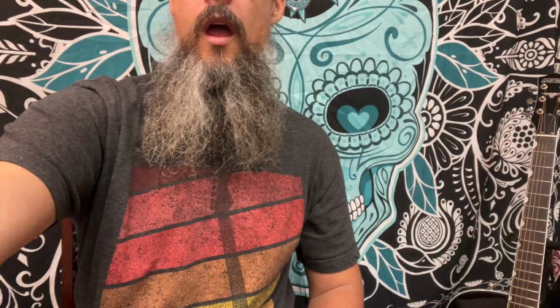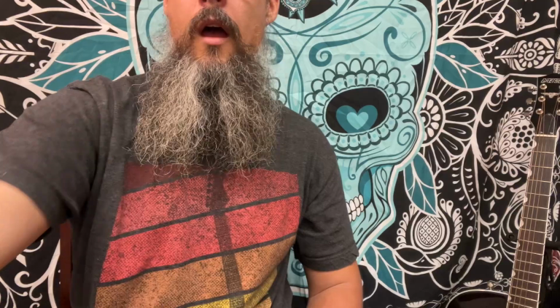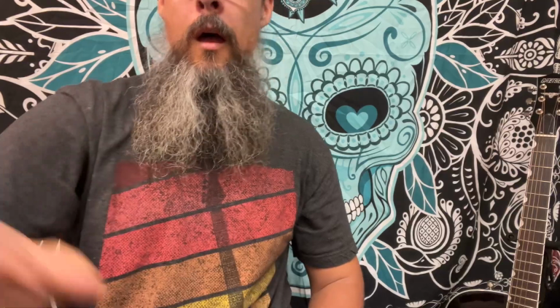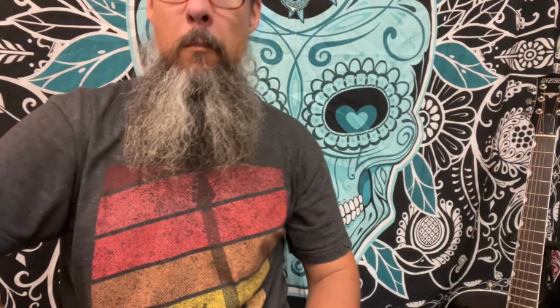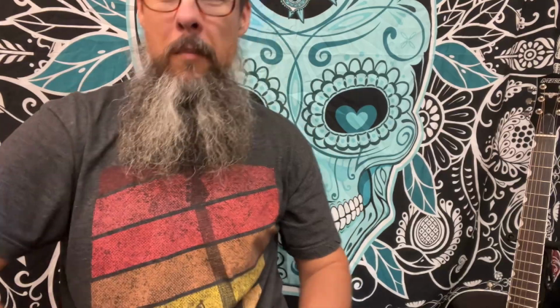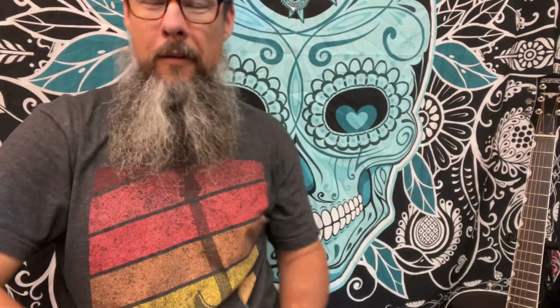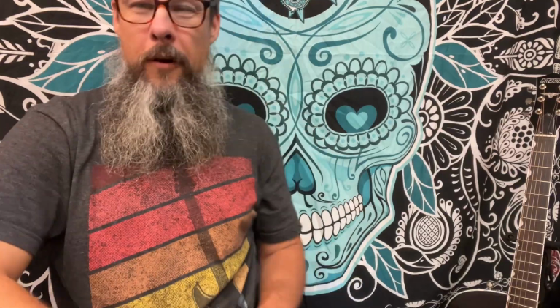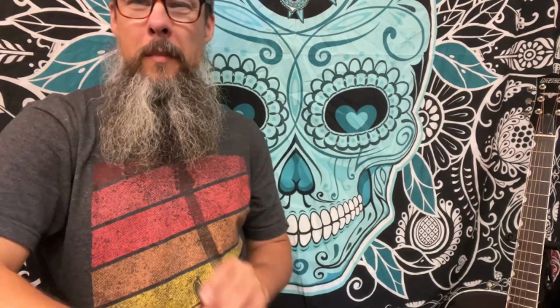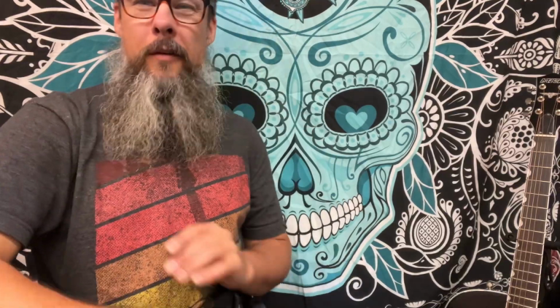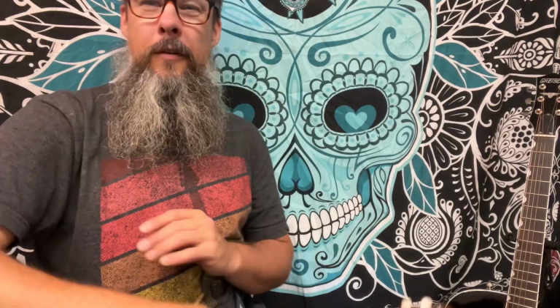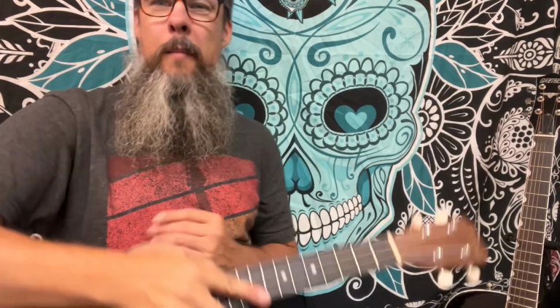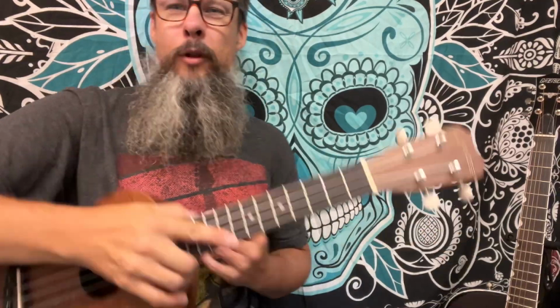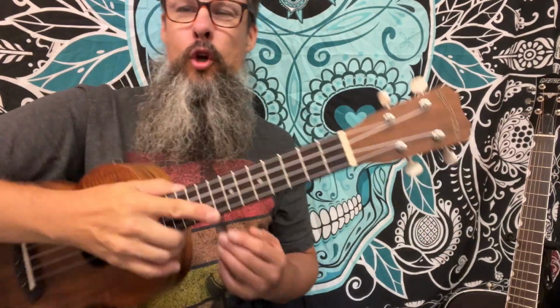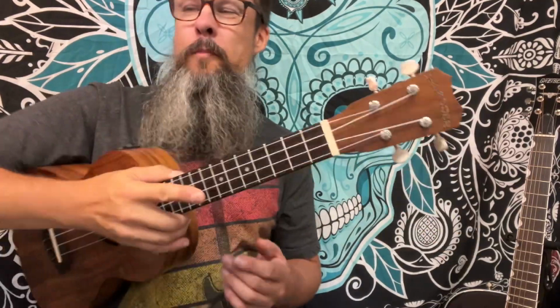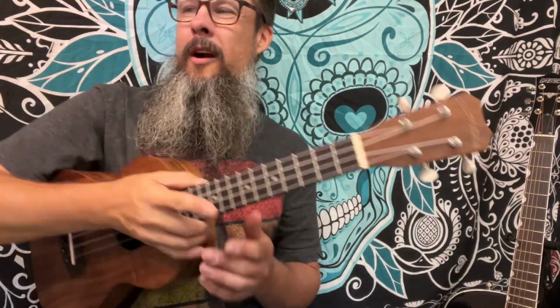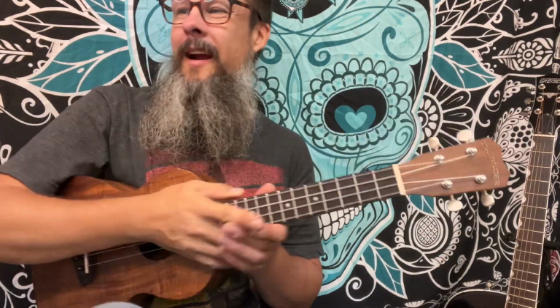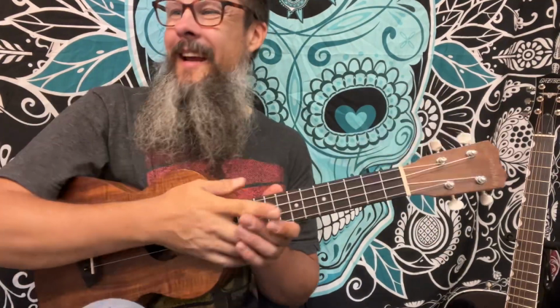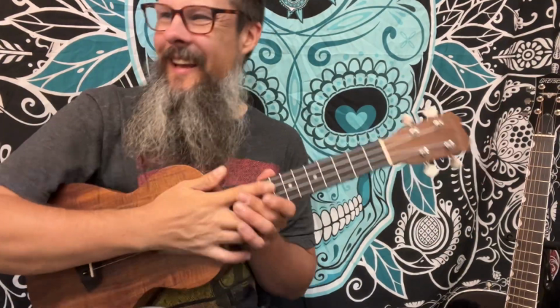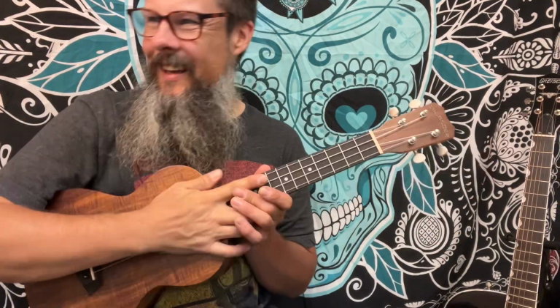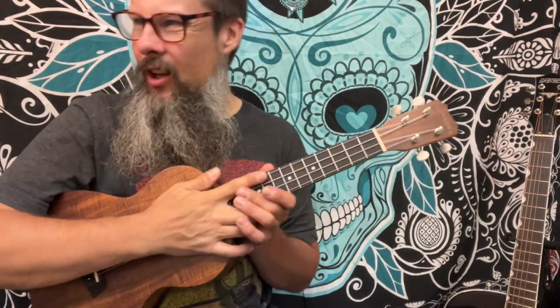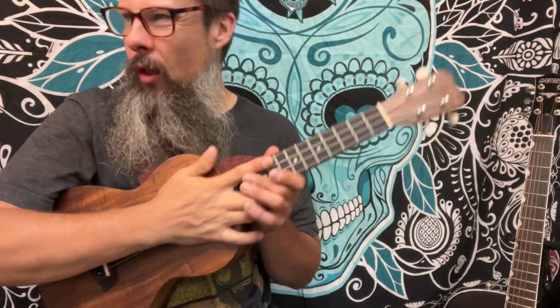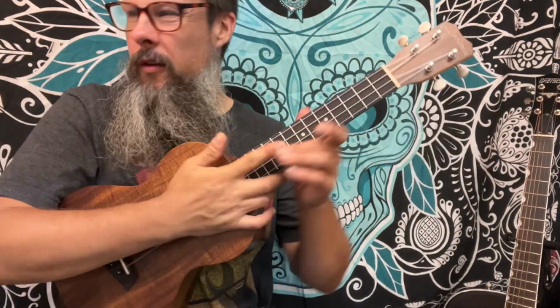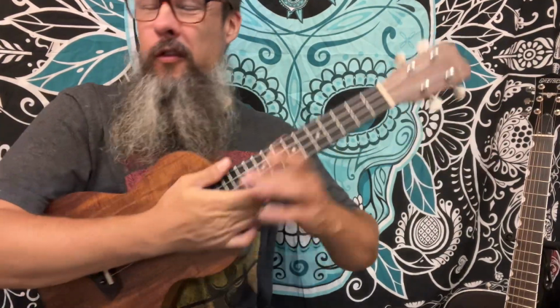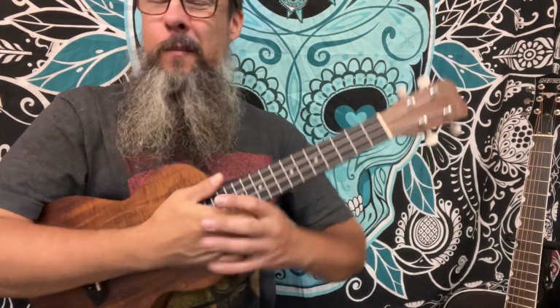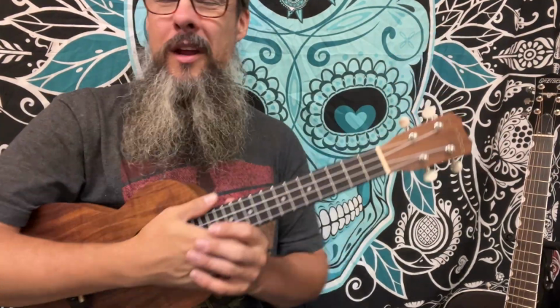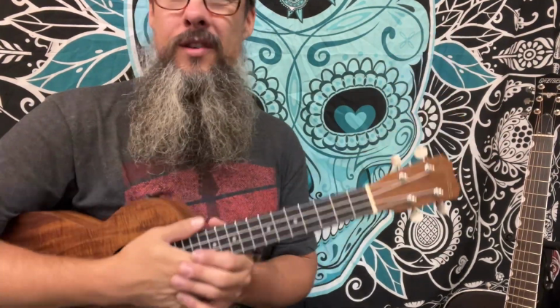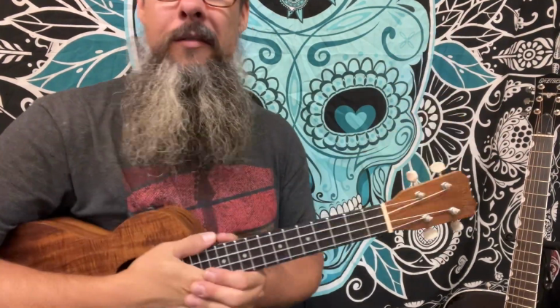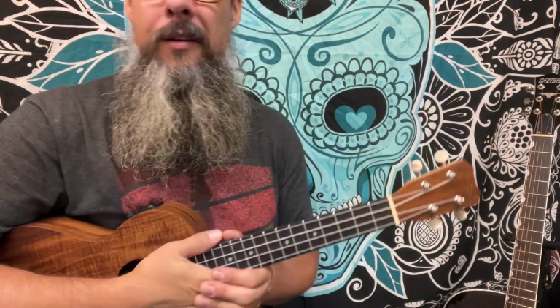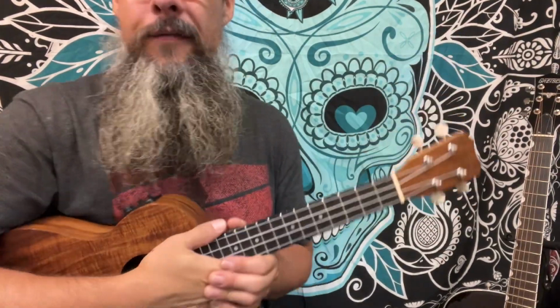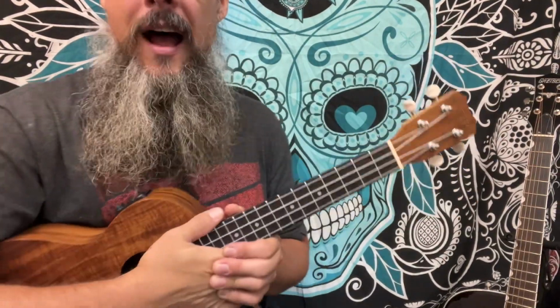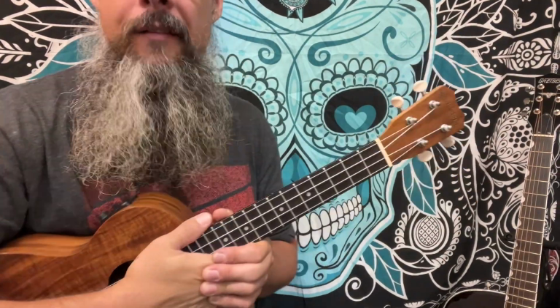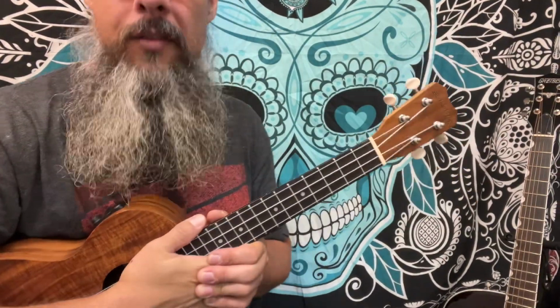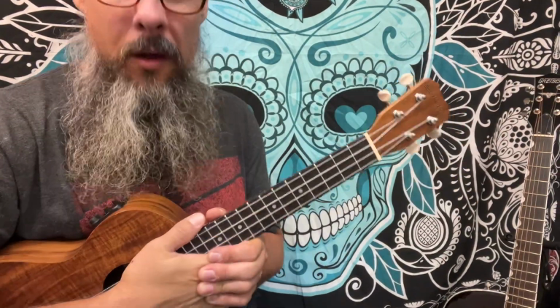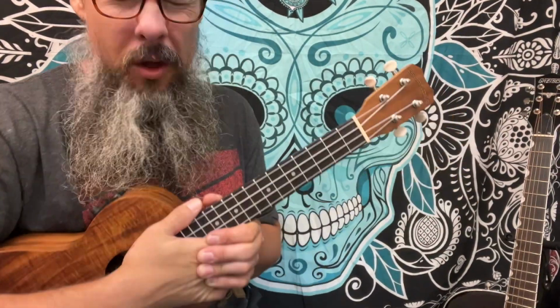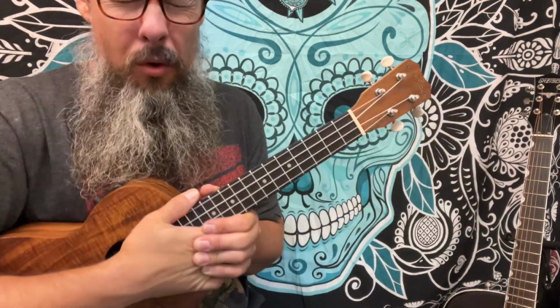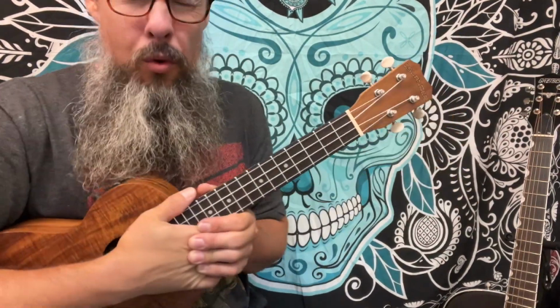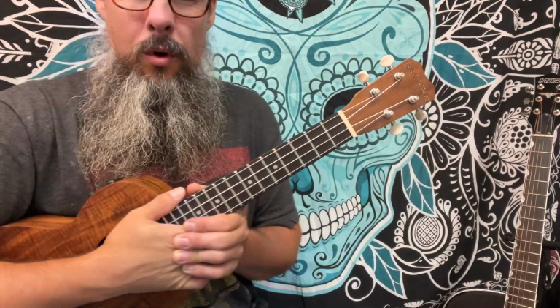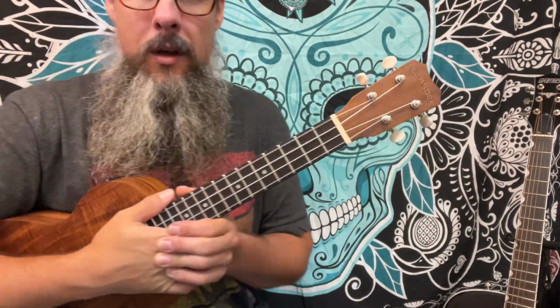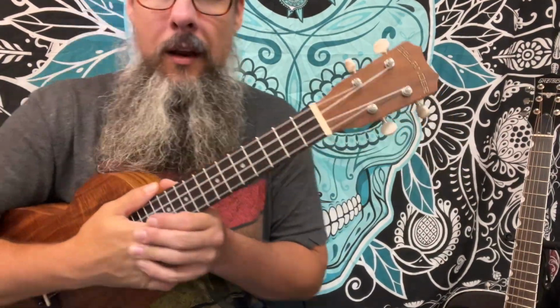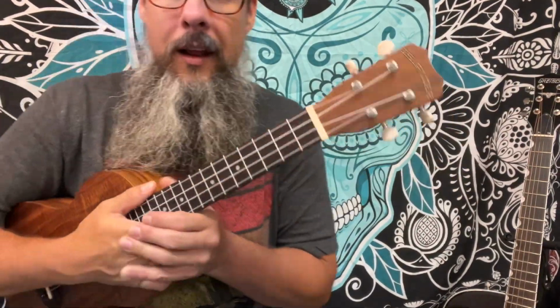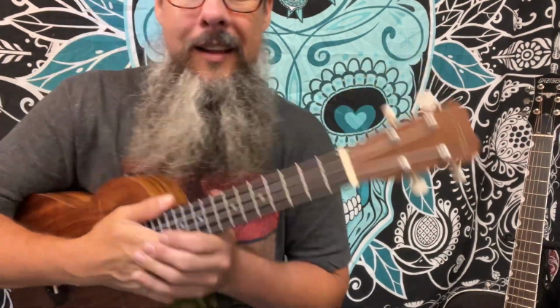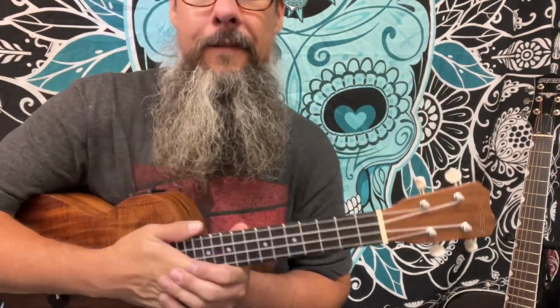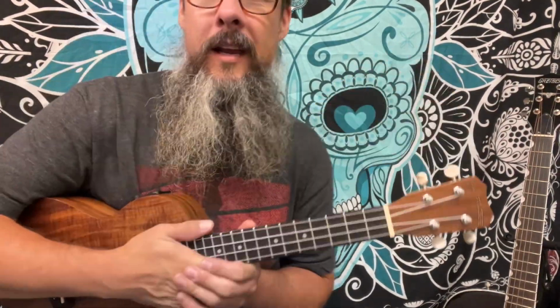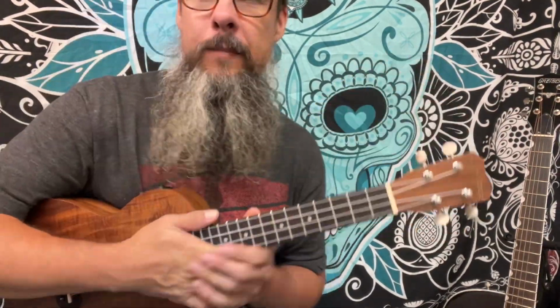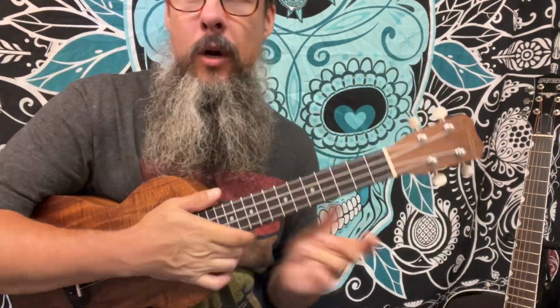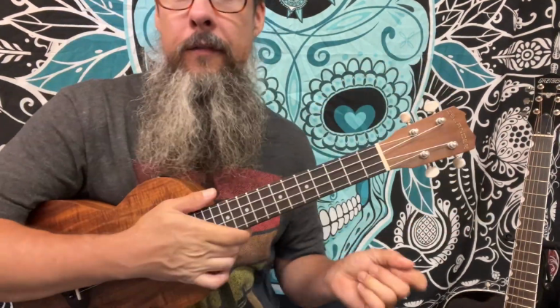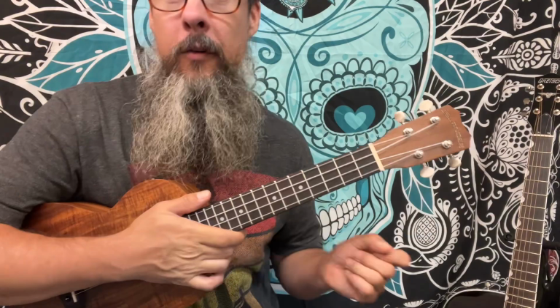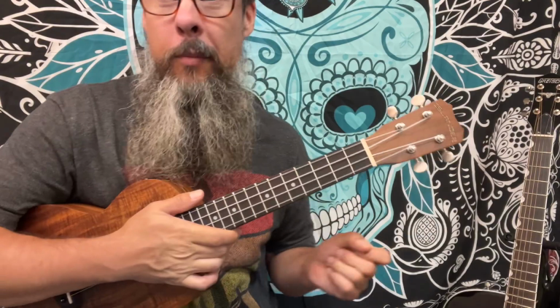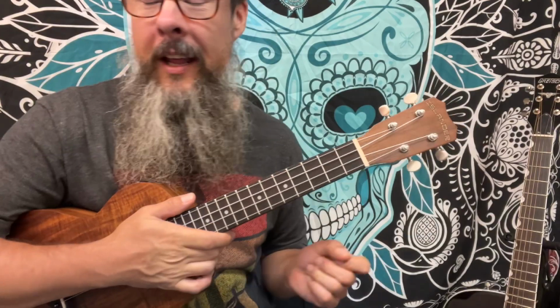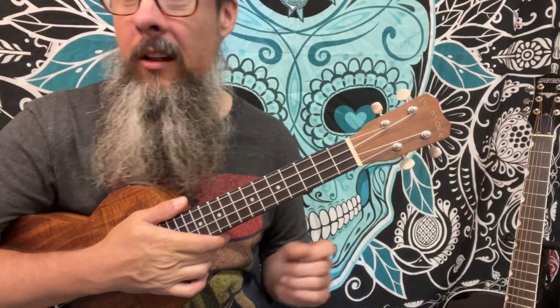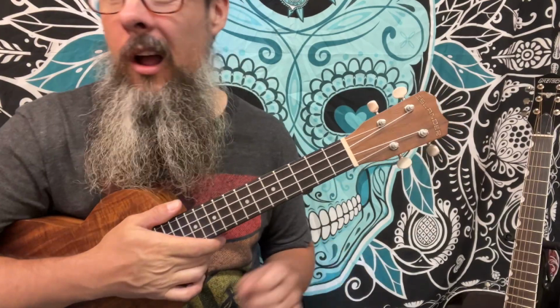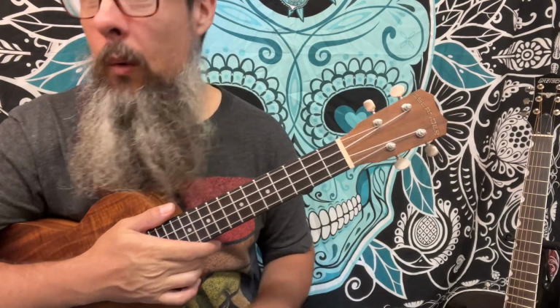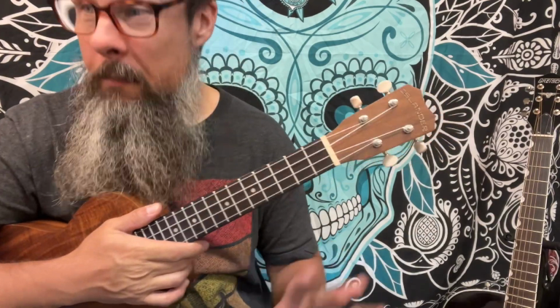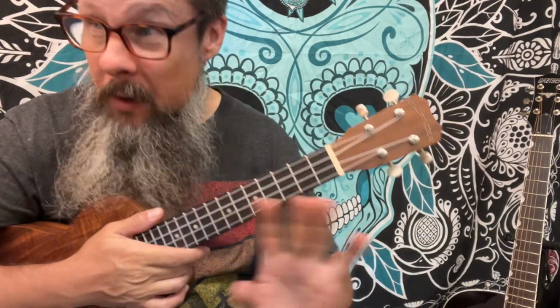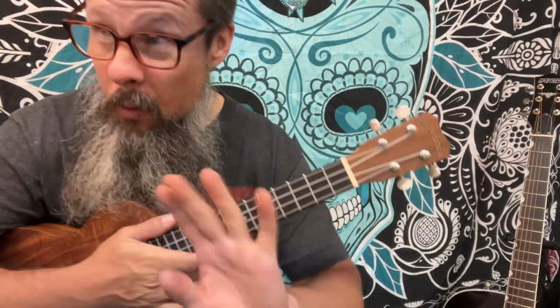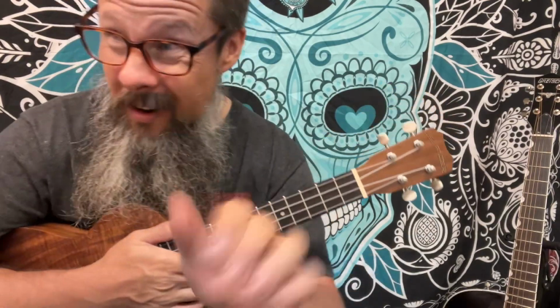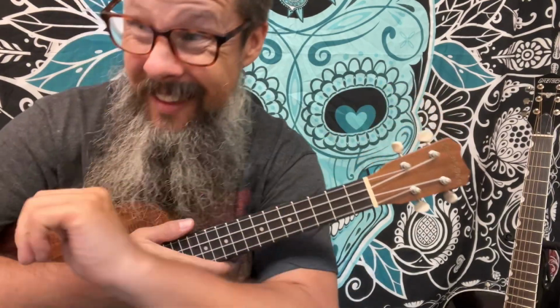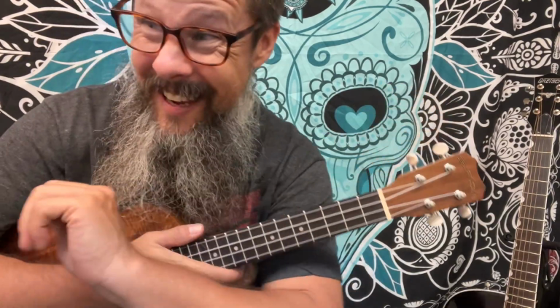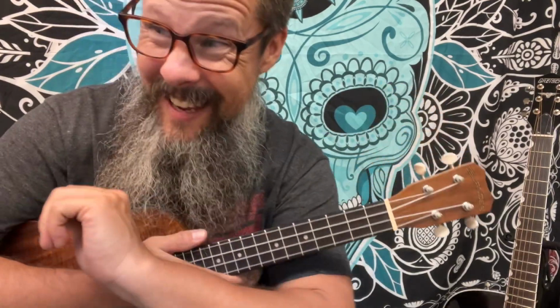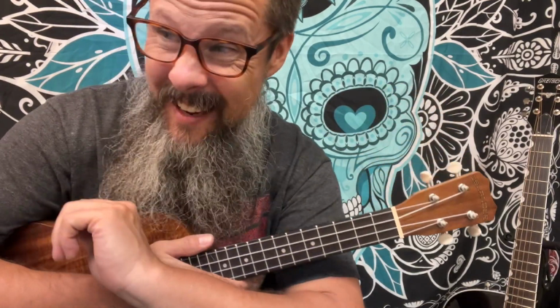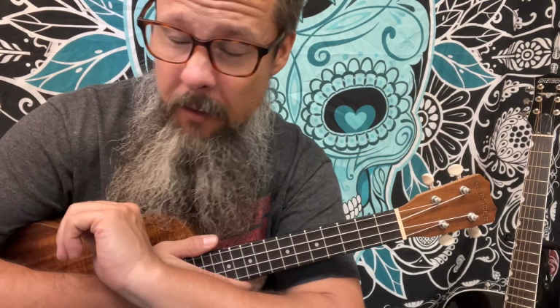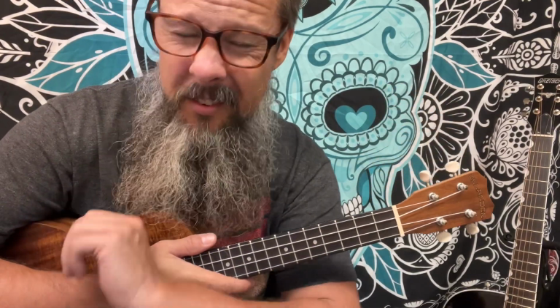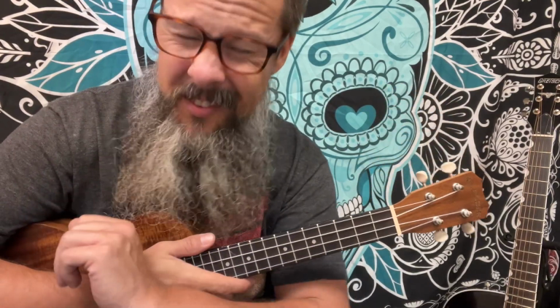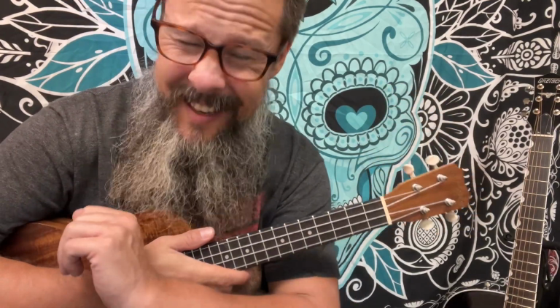My friend, Blueberry Hill. This is page 75 of the Ukulele Fakebook. If you're playing along with me, we're in the key of C.